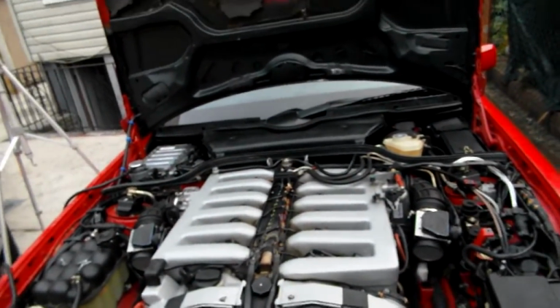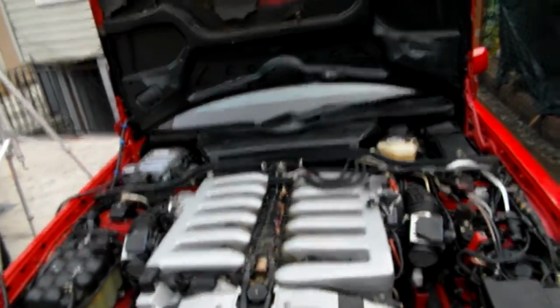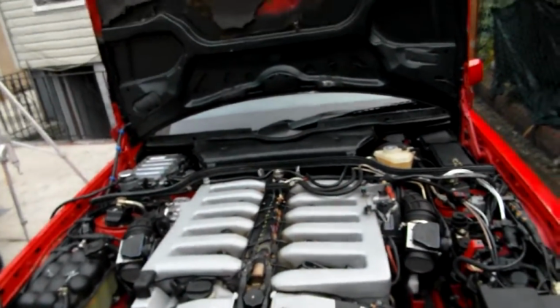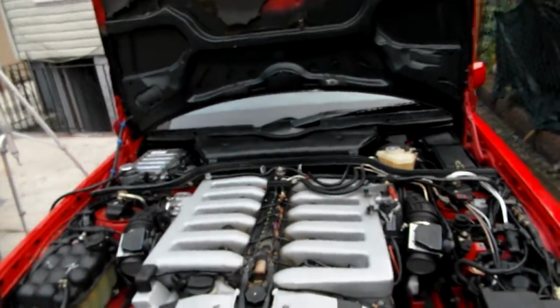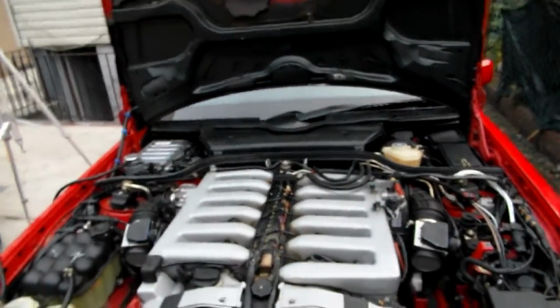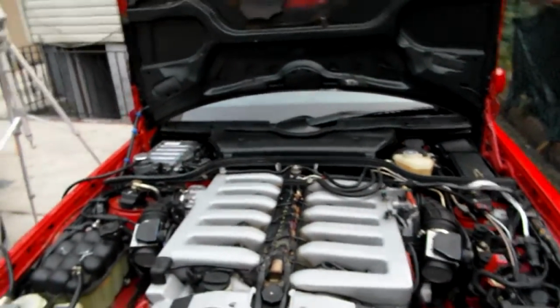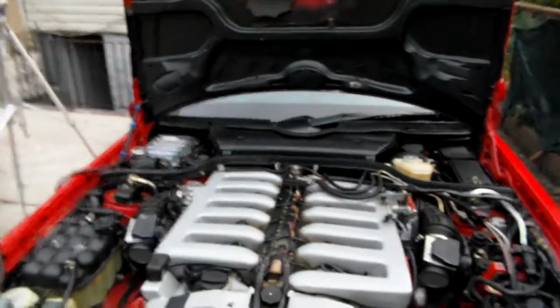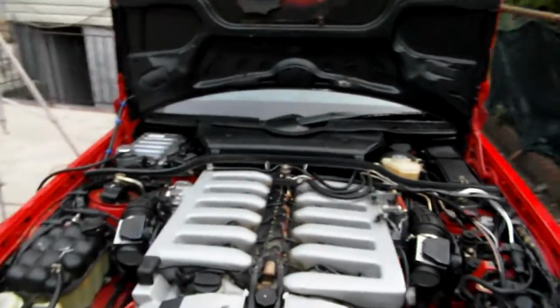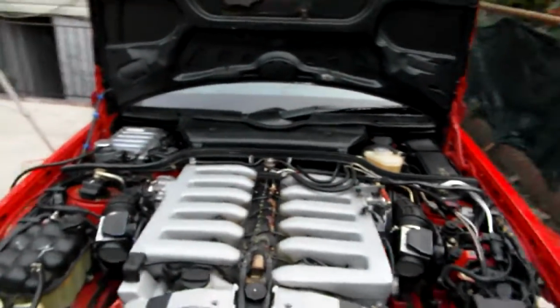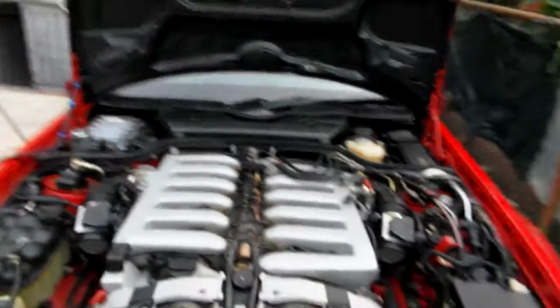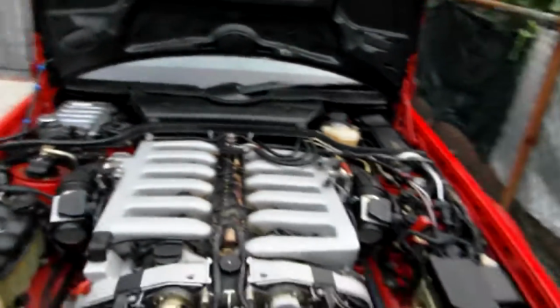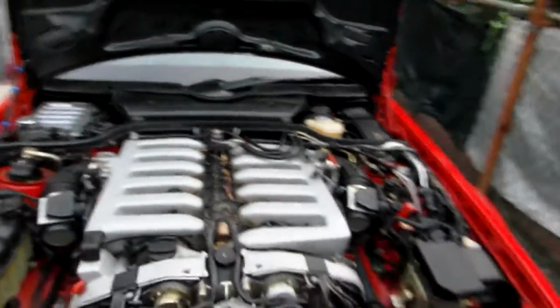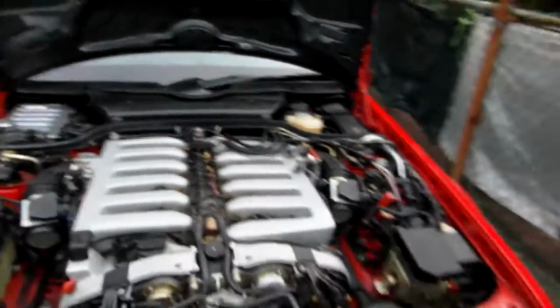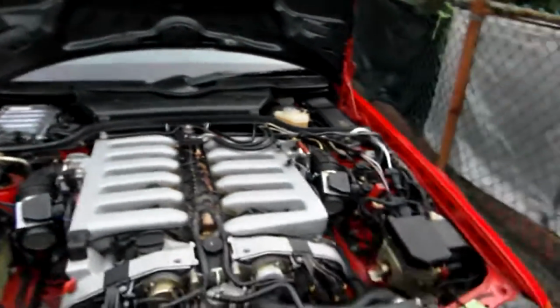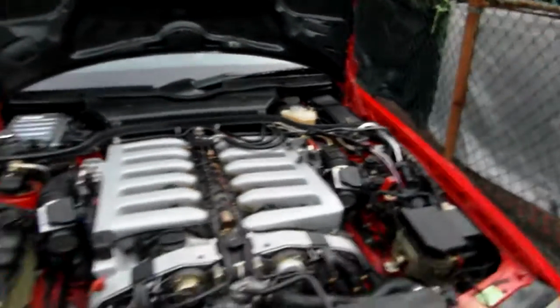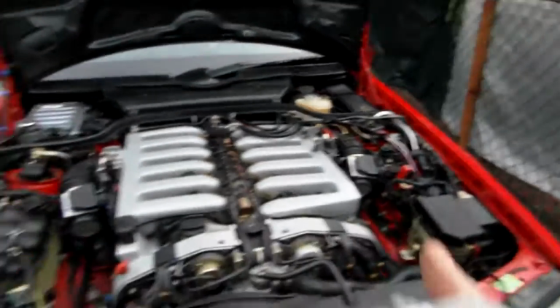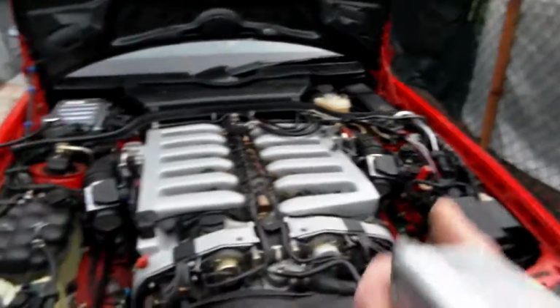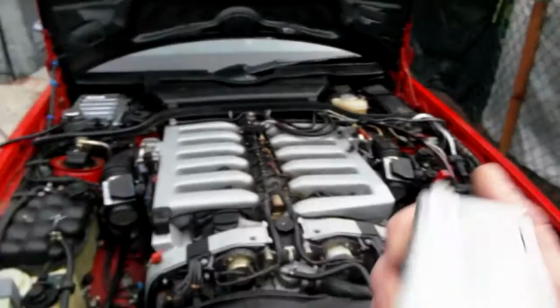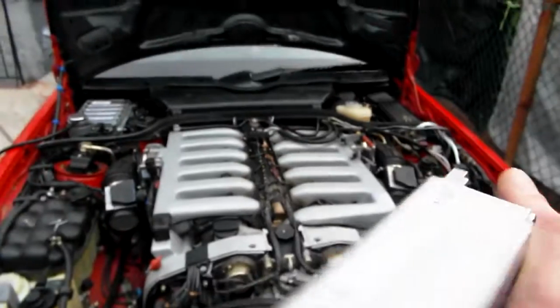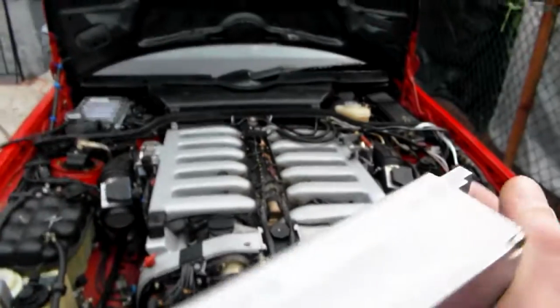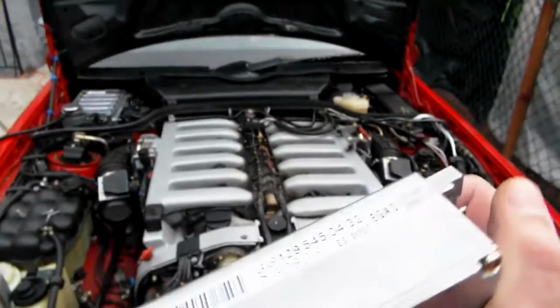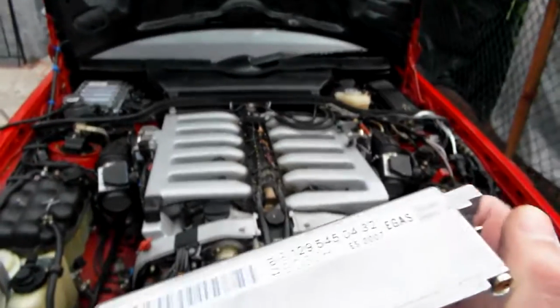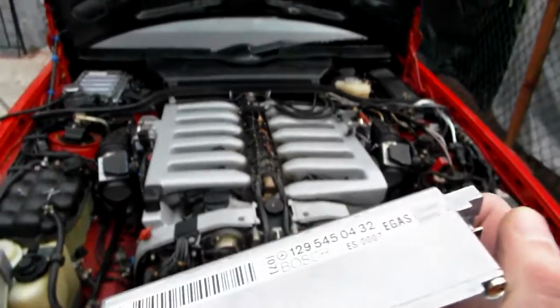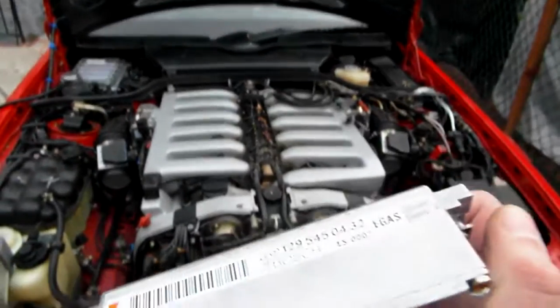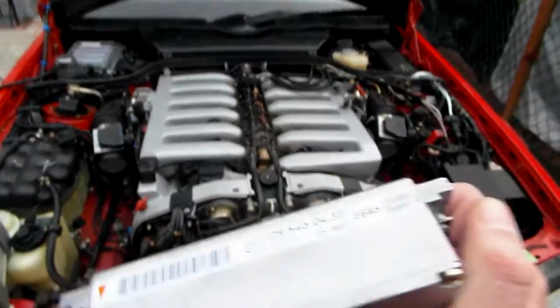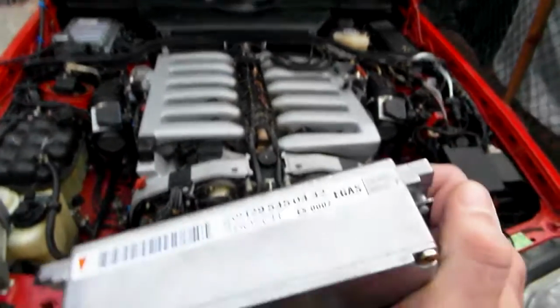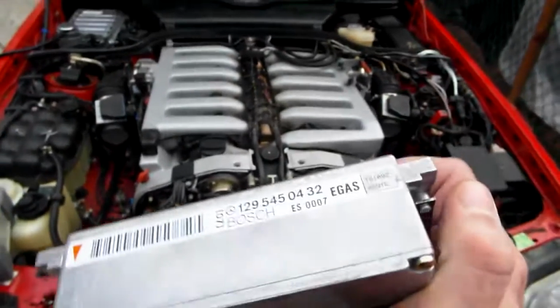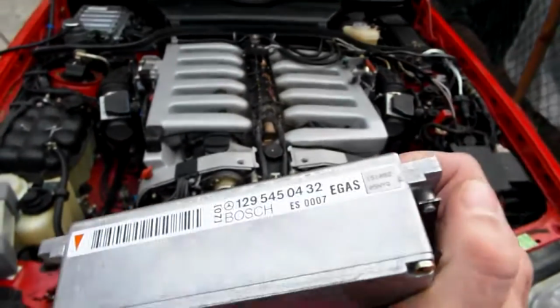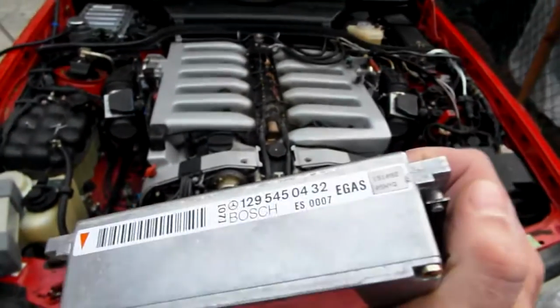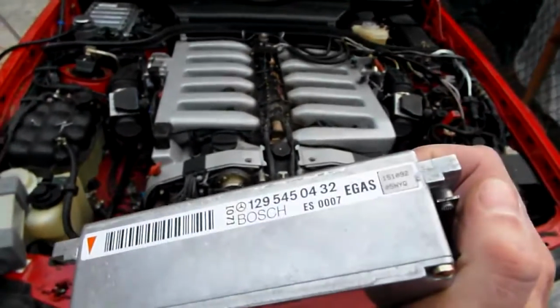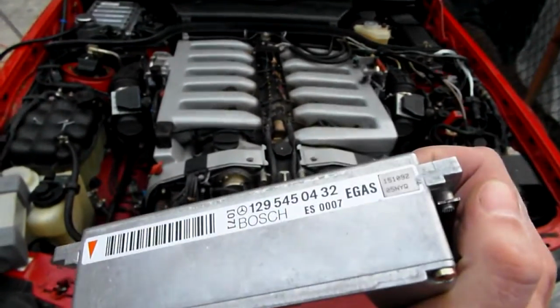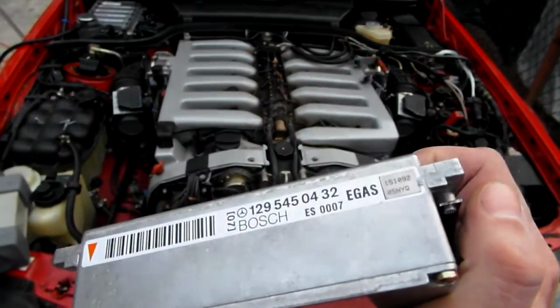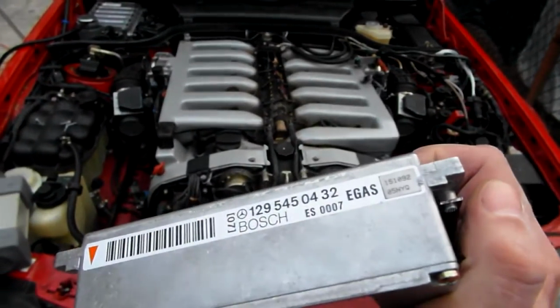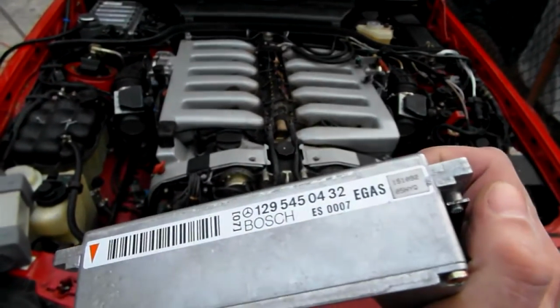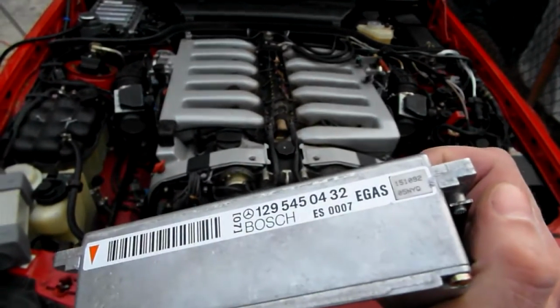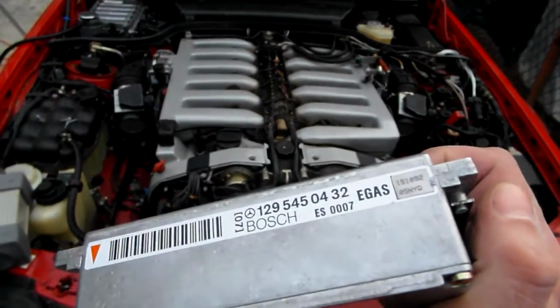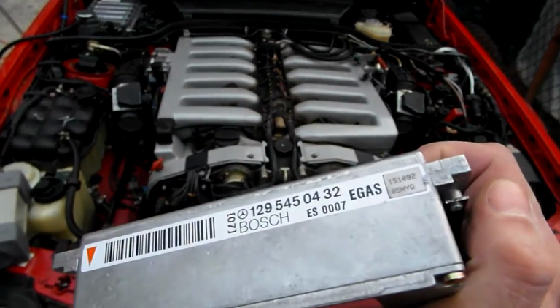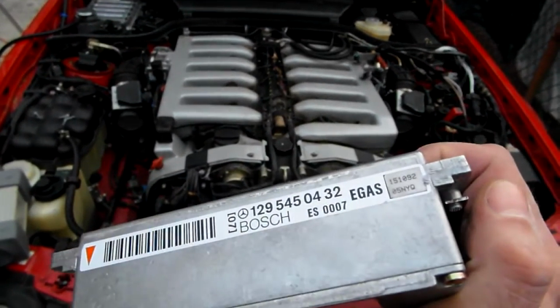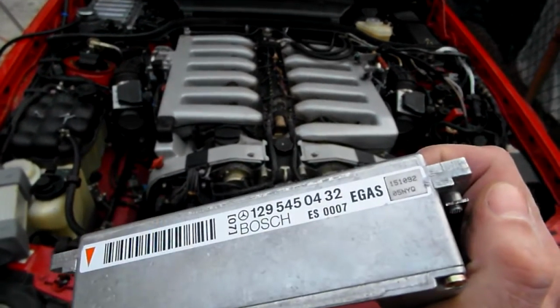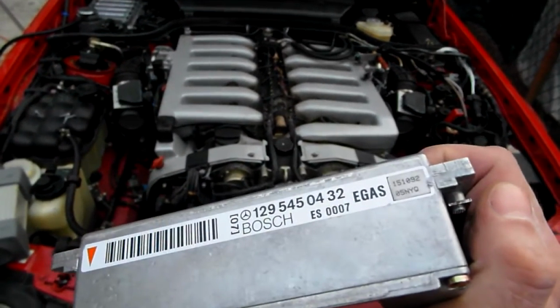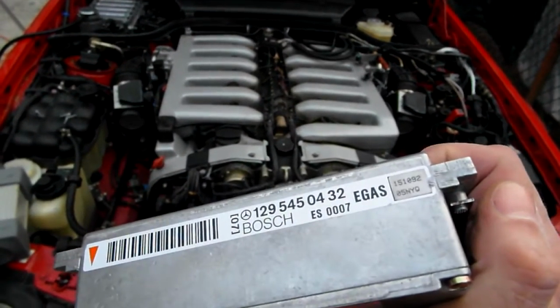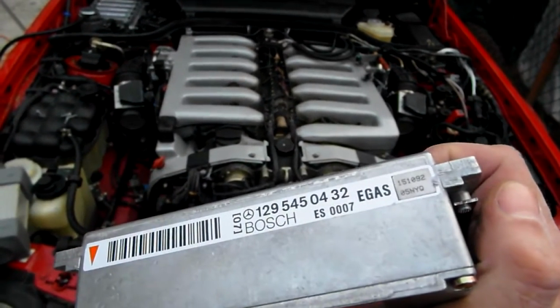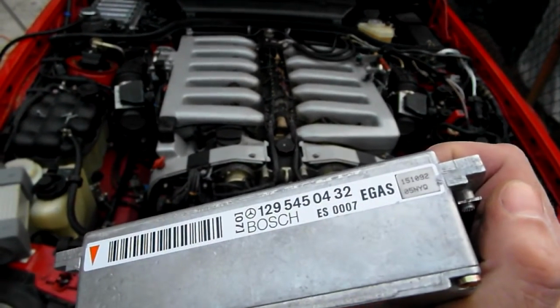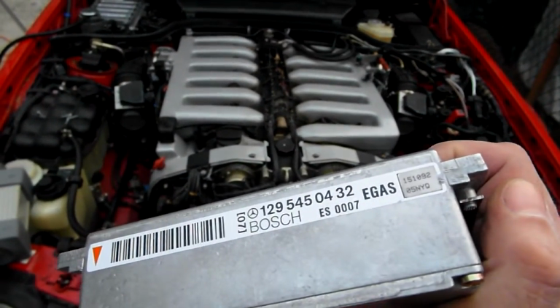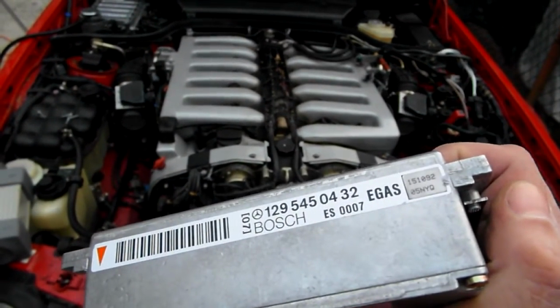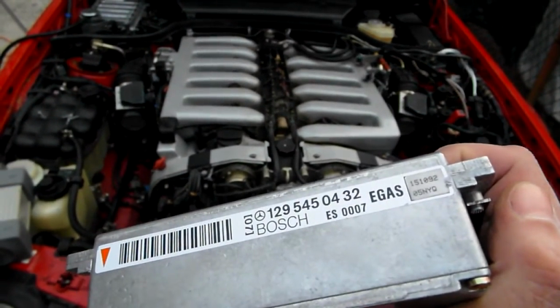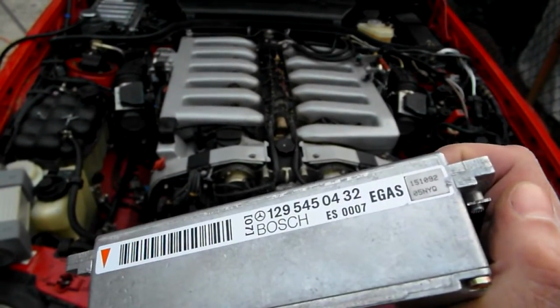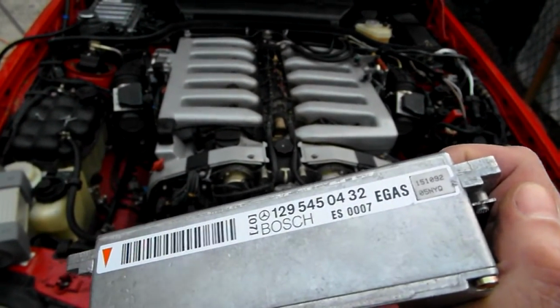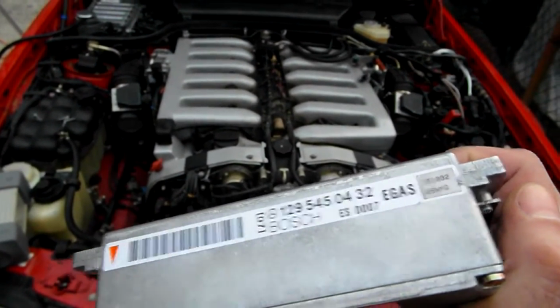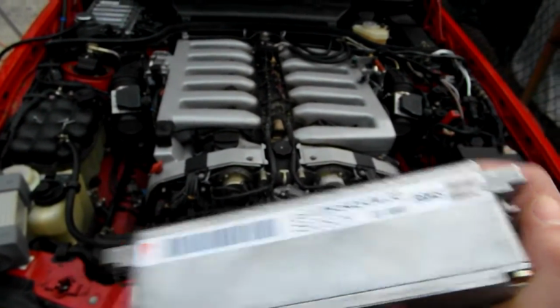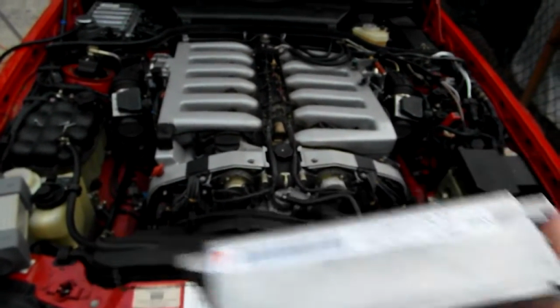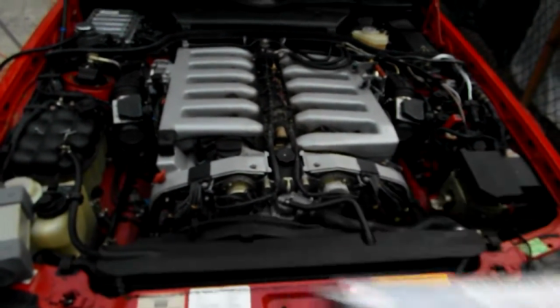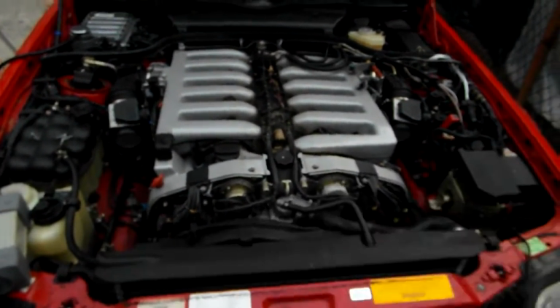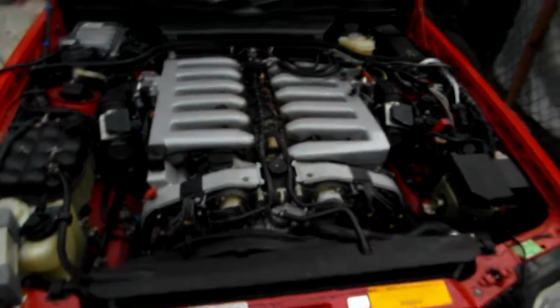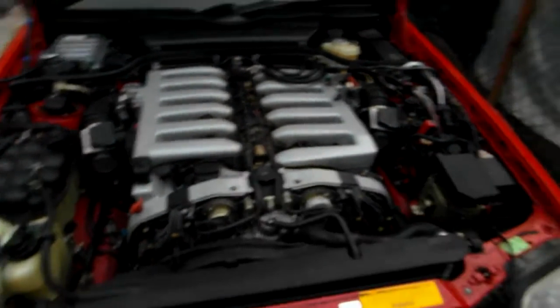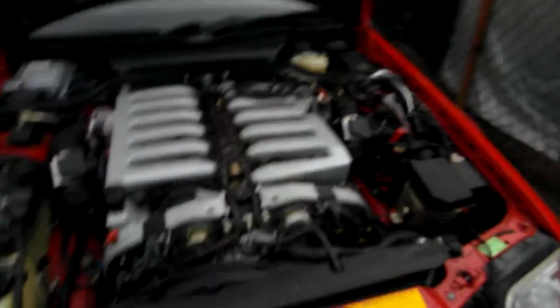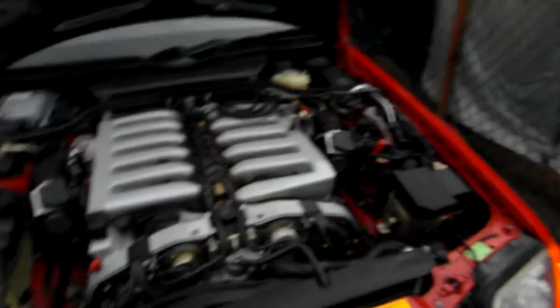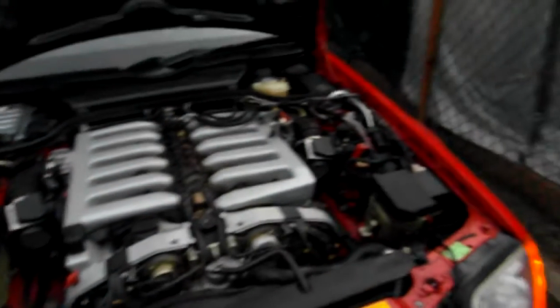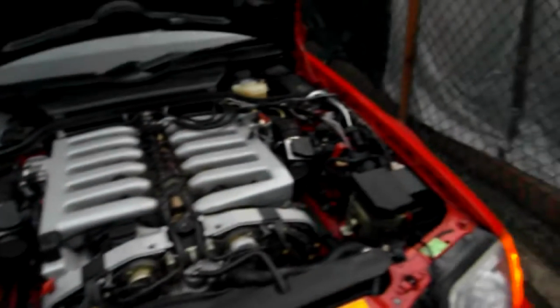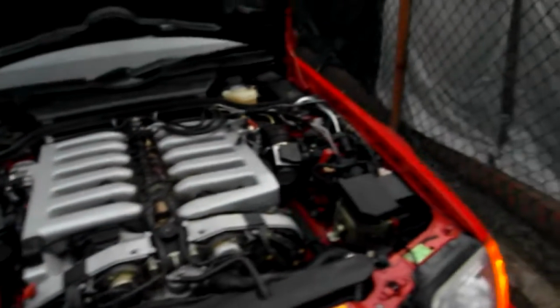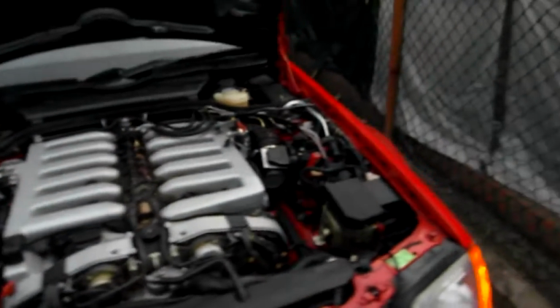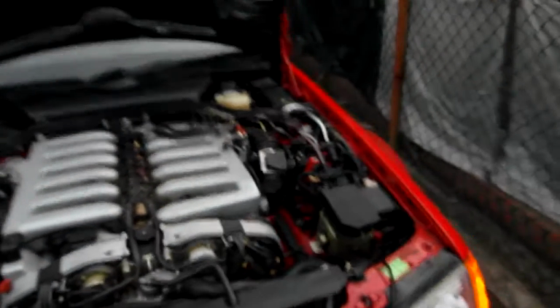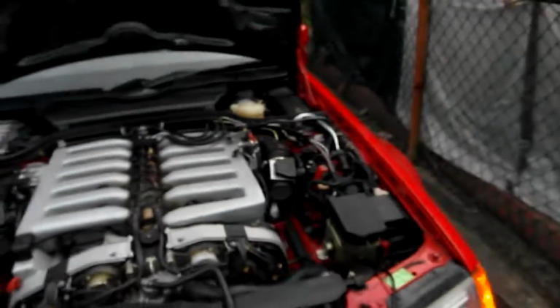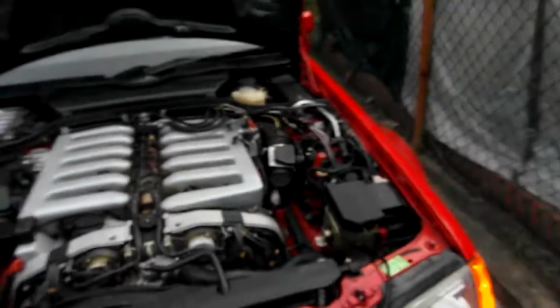The correct module should be this one — that's from the two-door convertible.